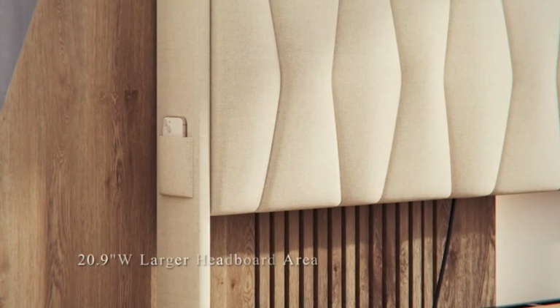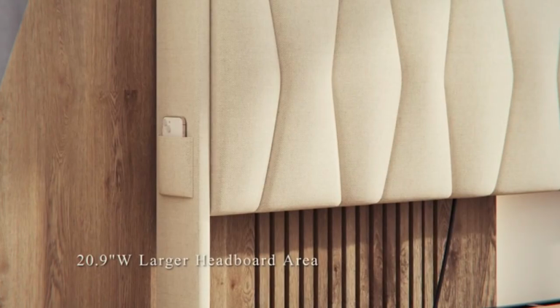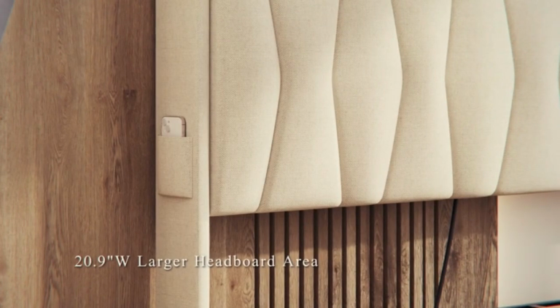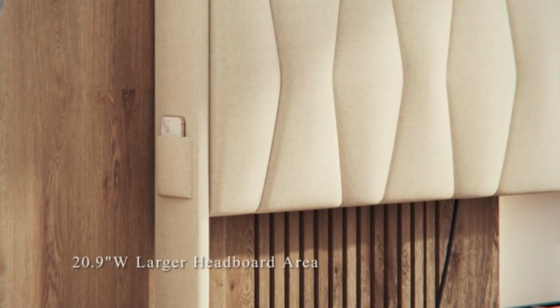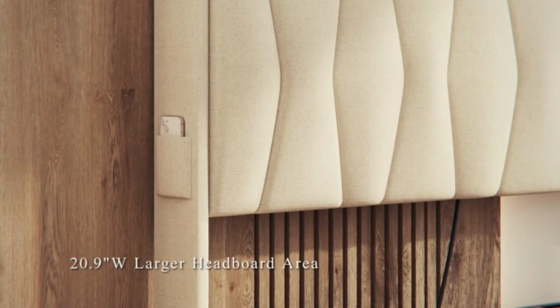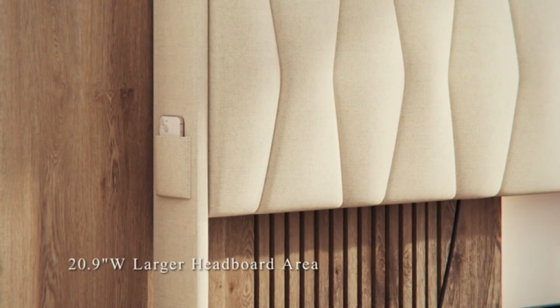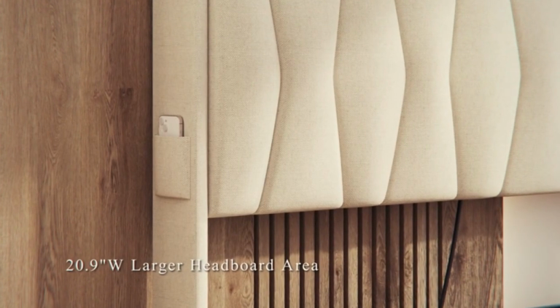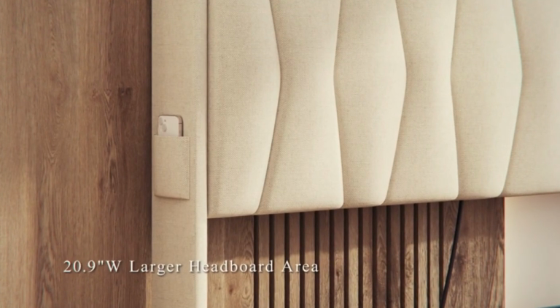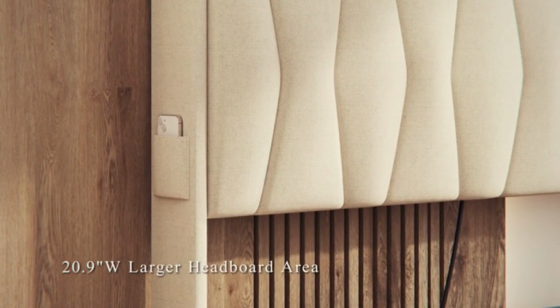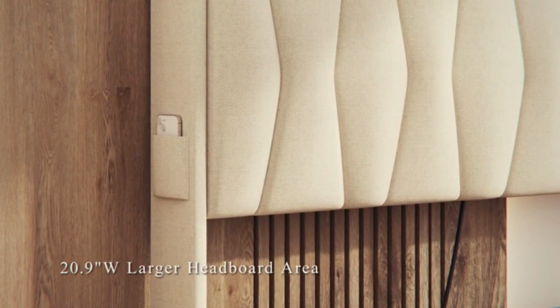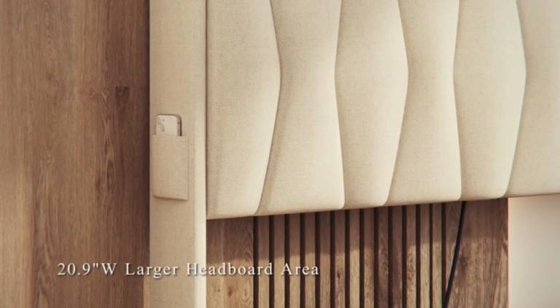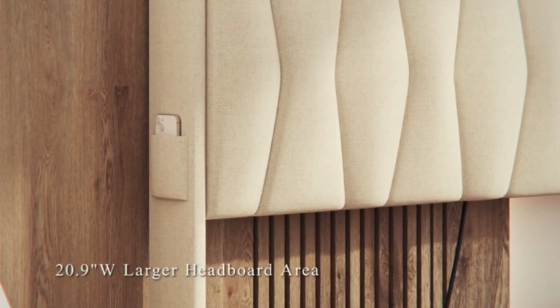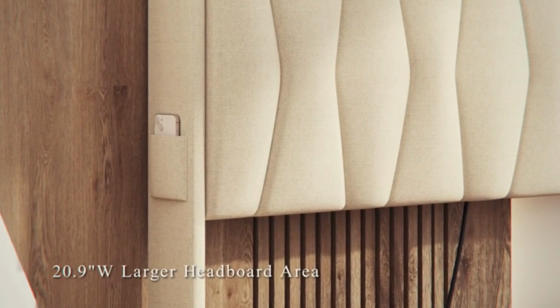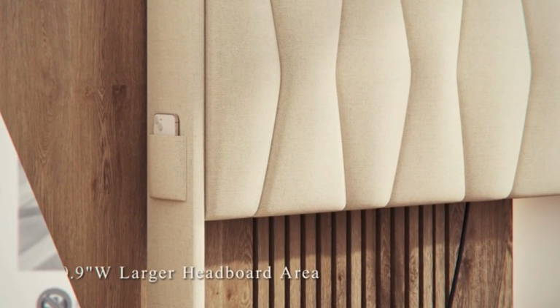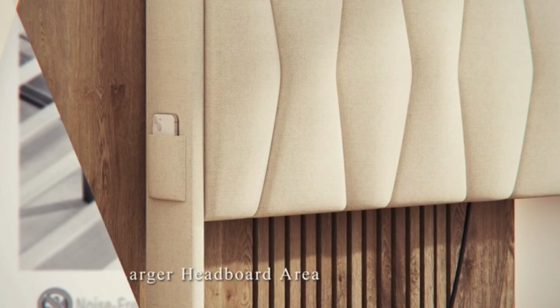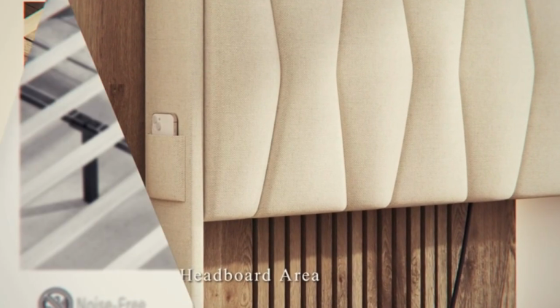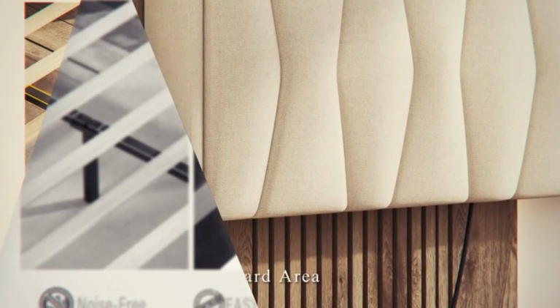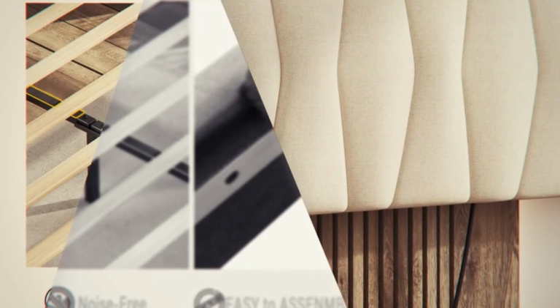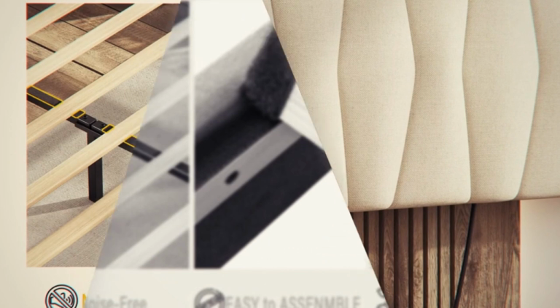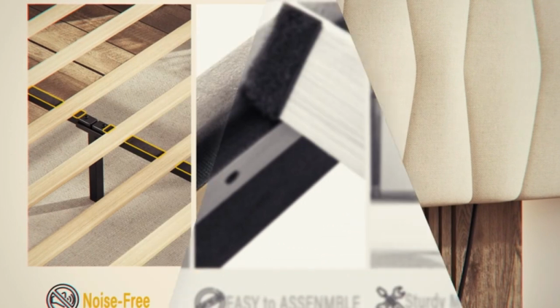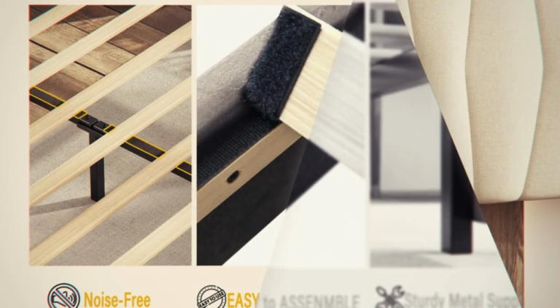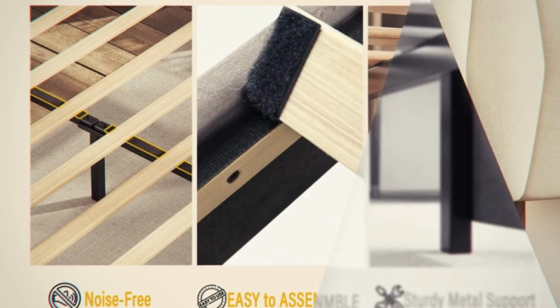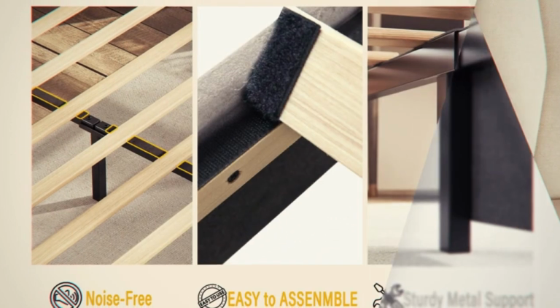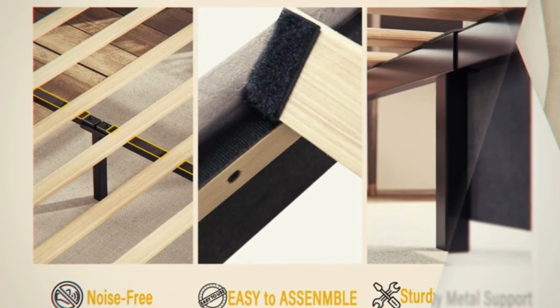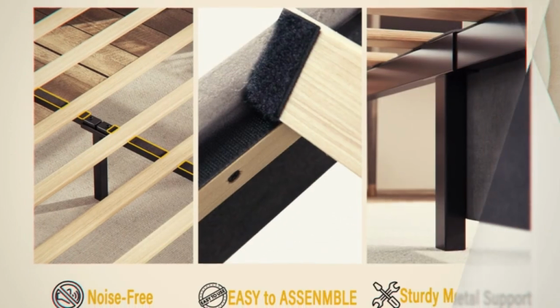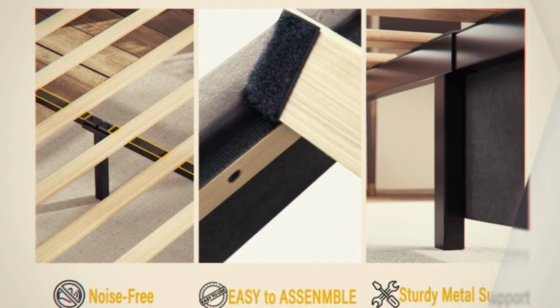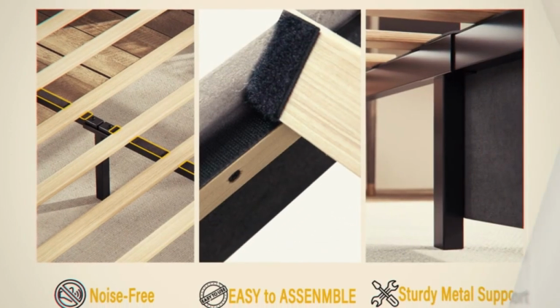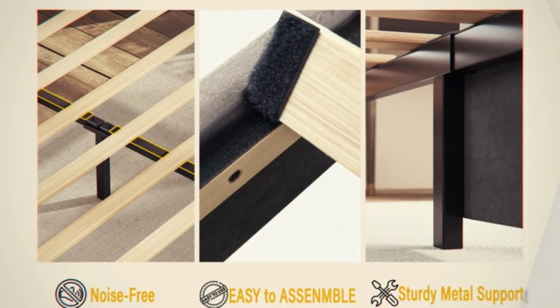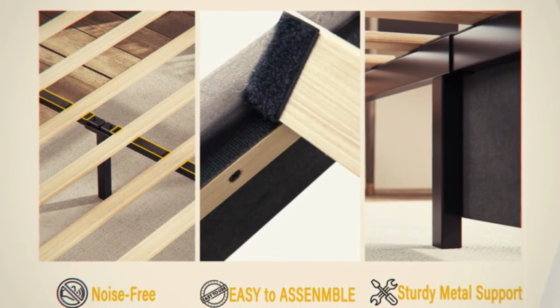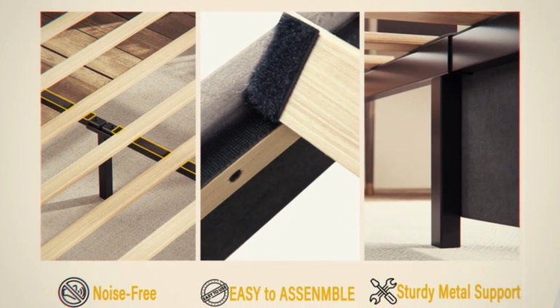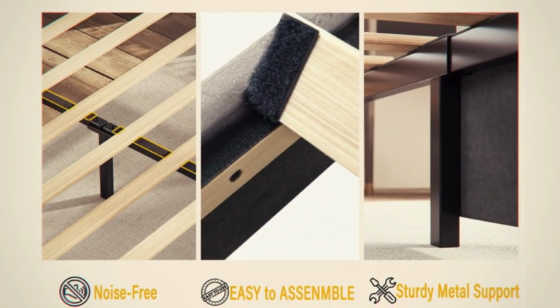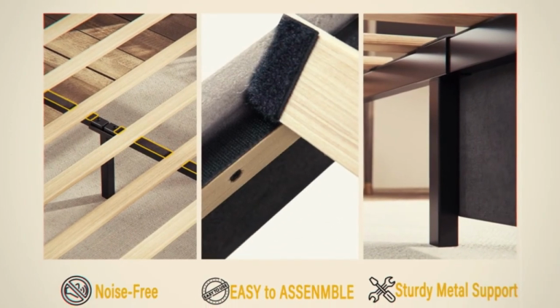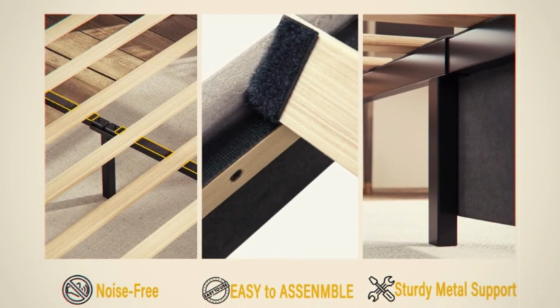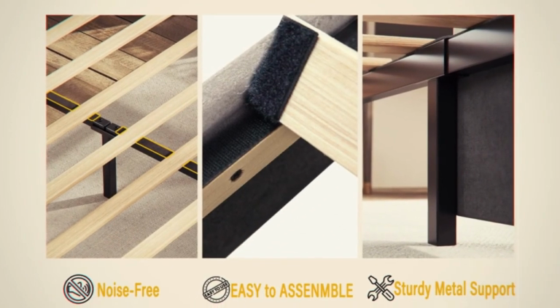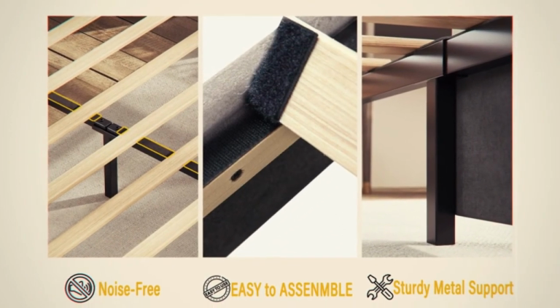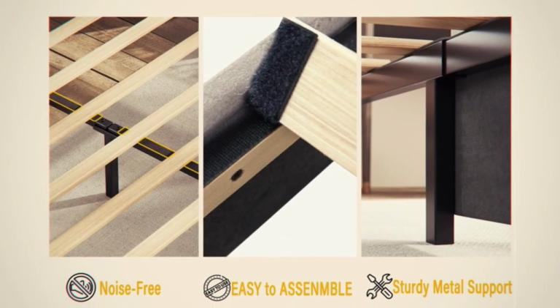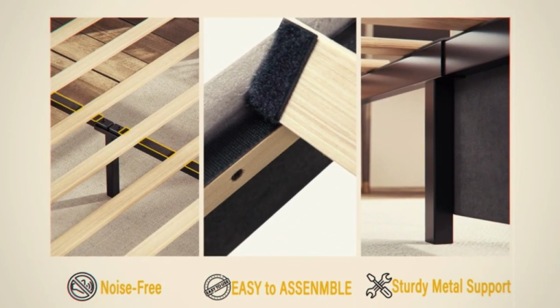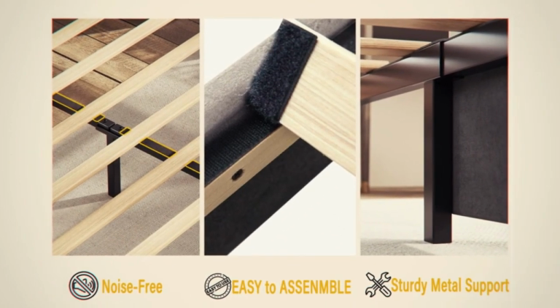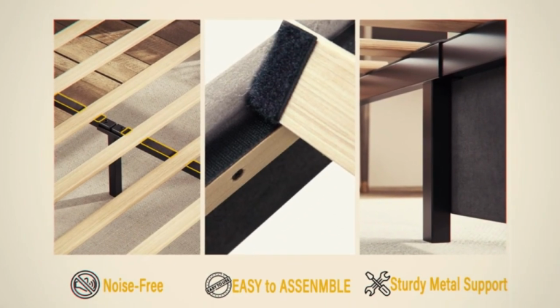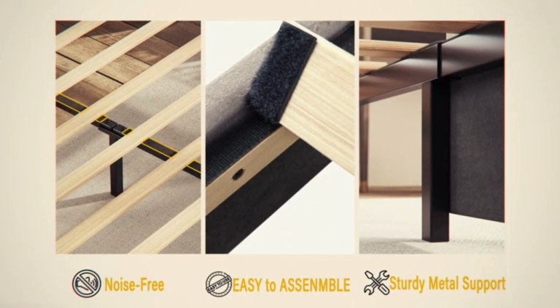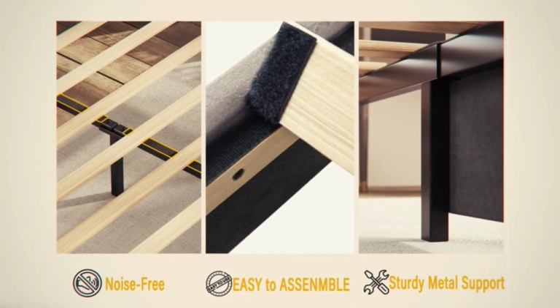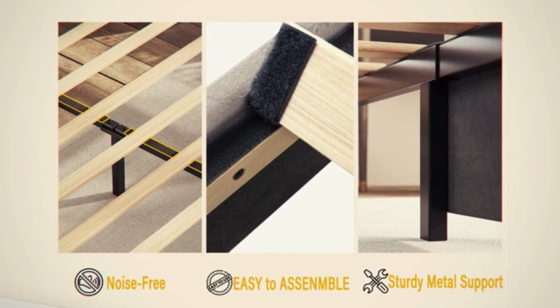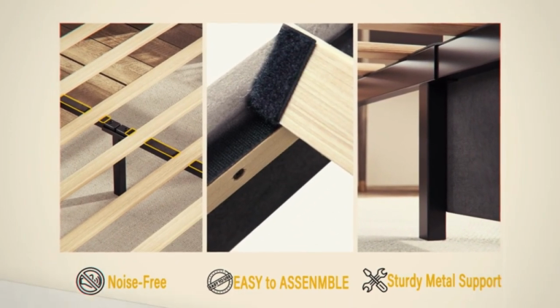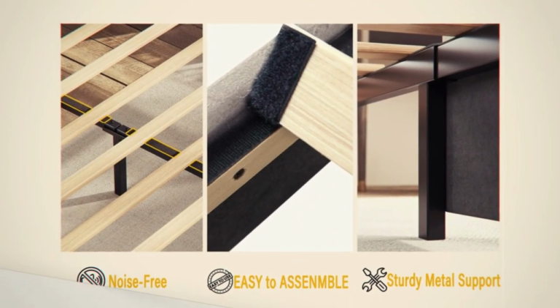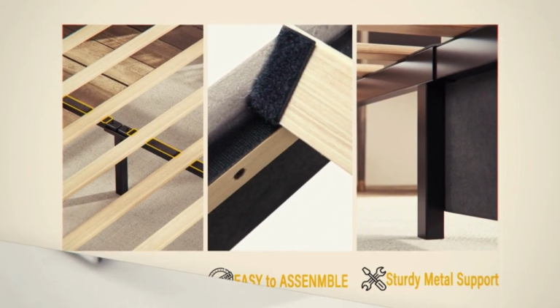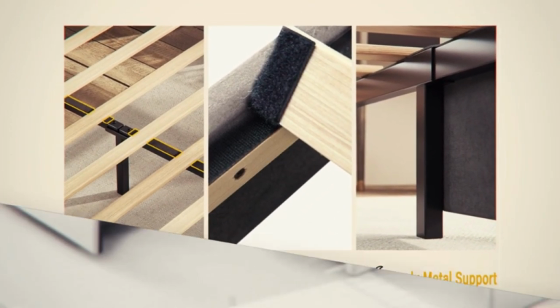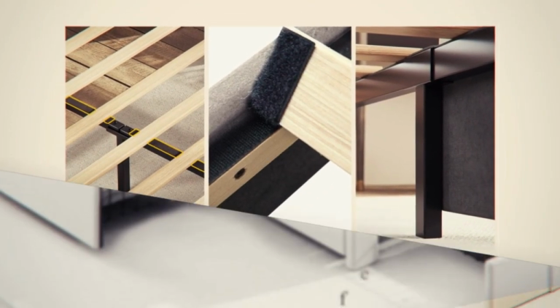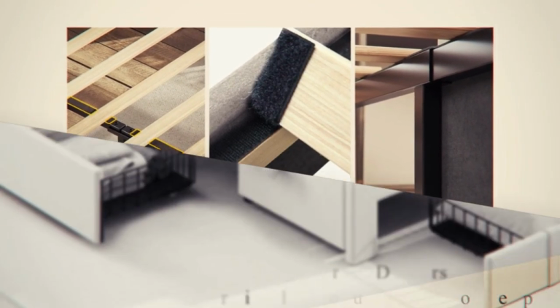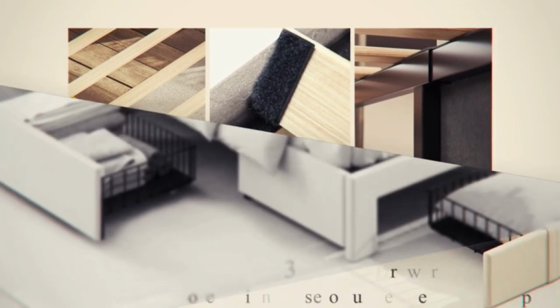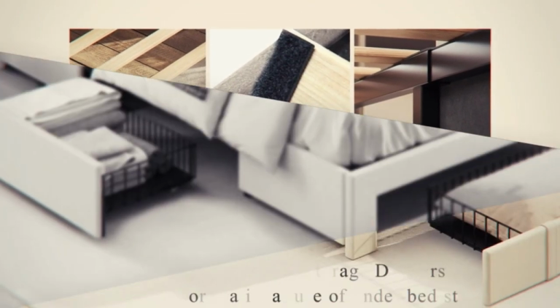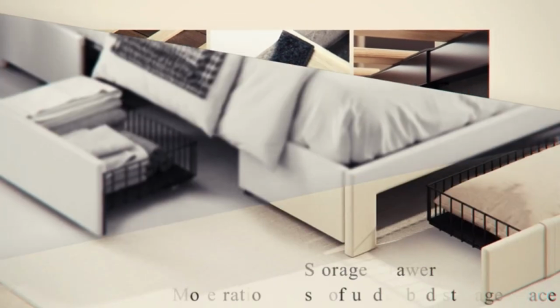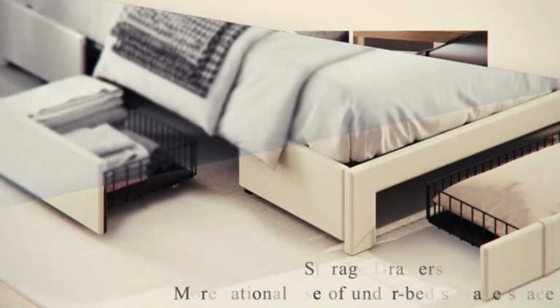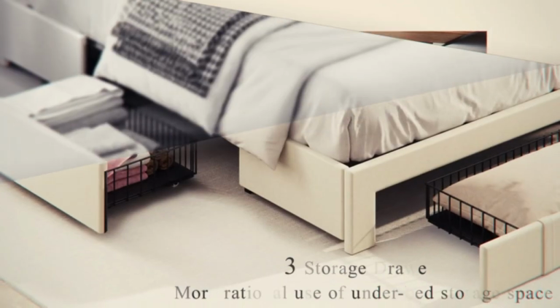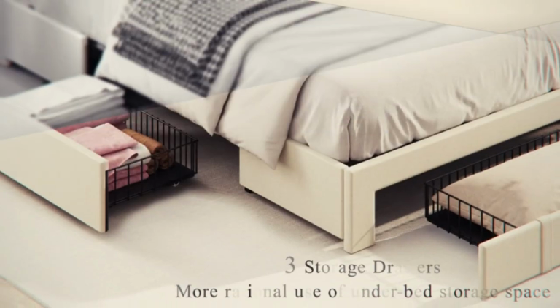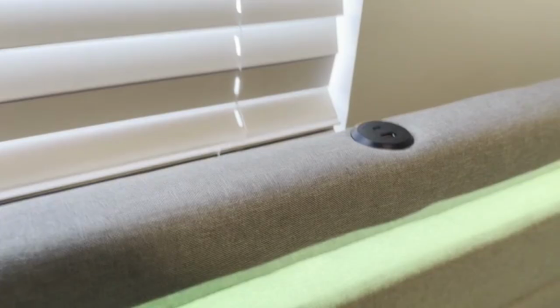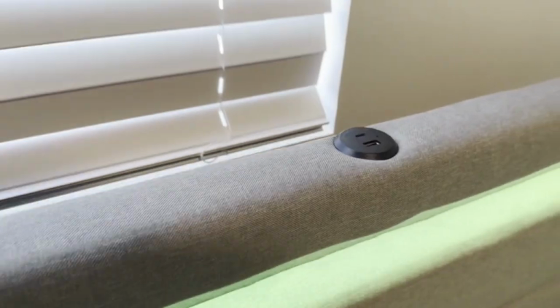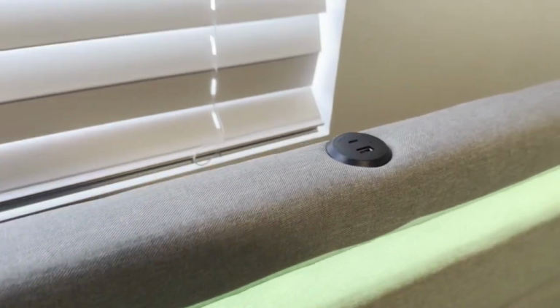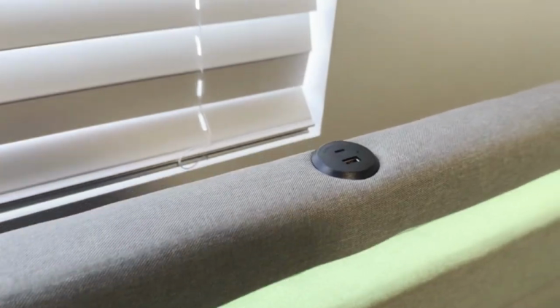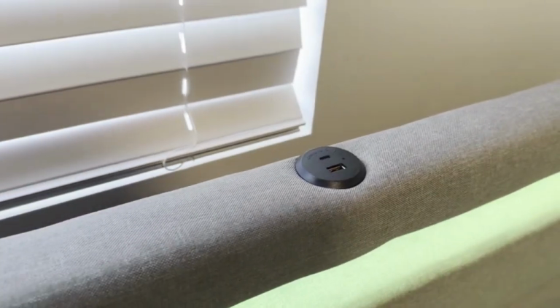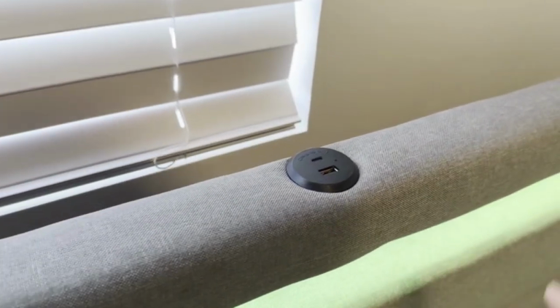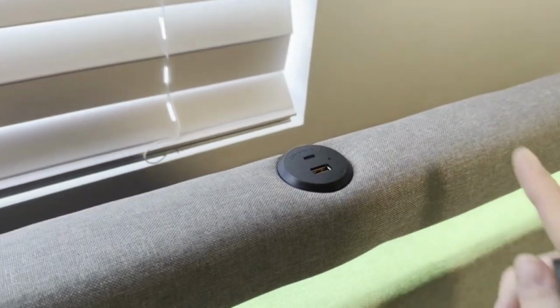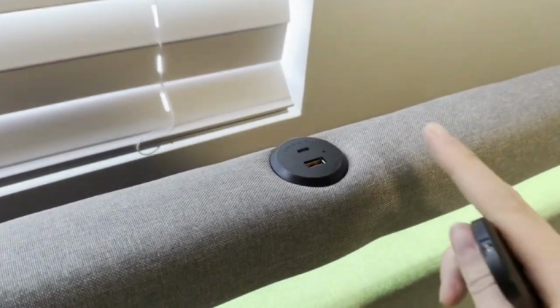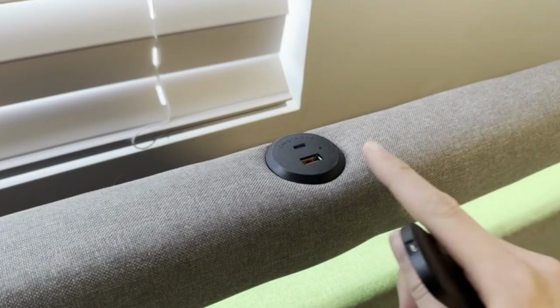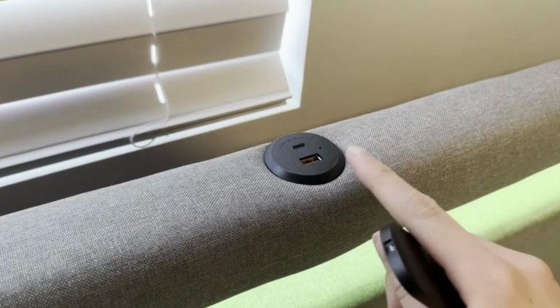Stick around till the end as we unveil the ultimate queen bed frame that'll transform your bedroom into a haven of comfort and style. Your perfect match awaits.